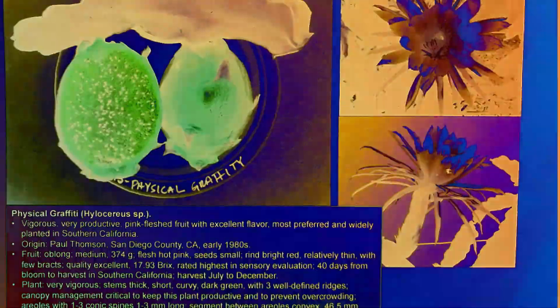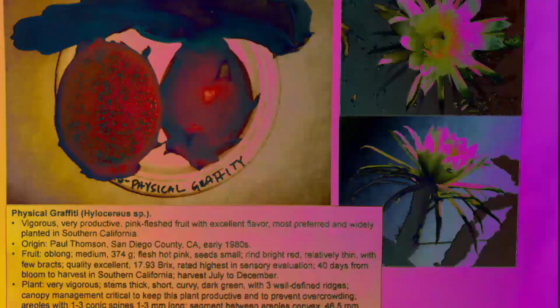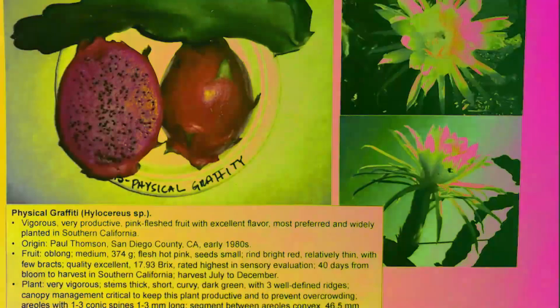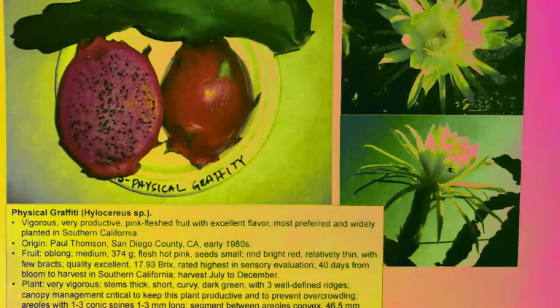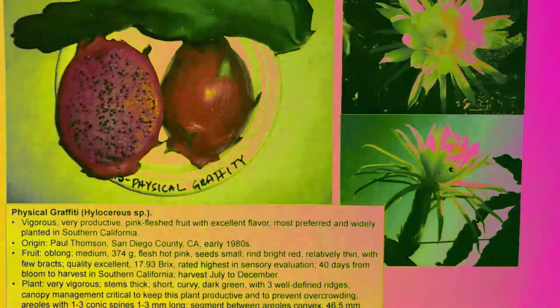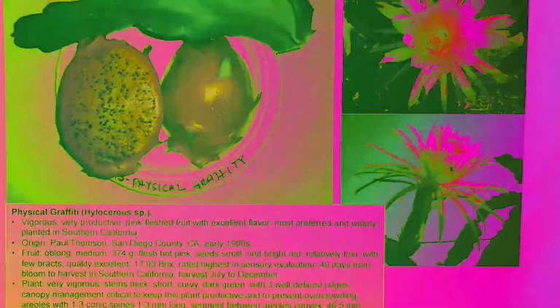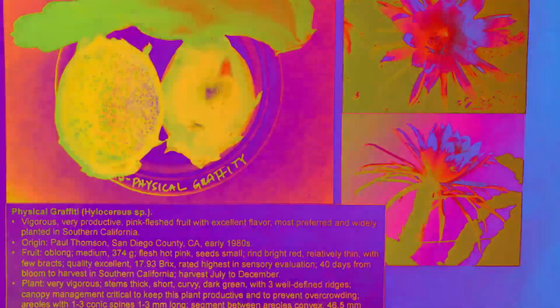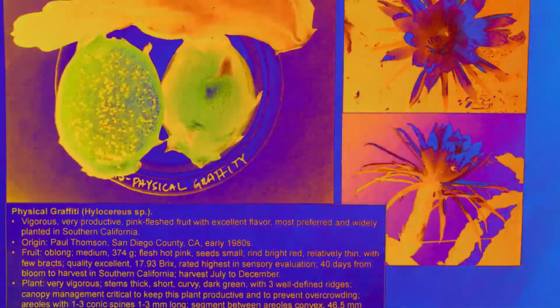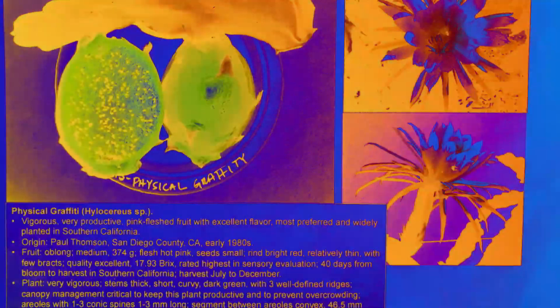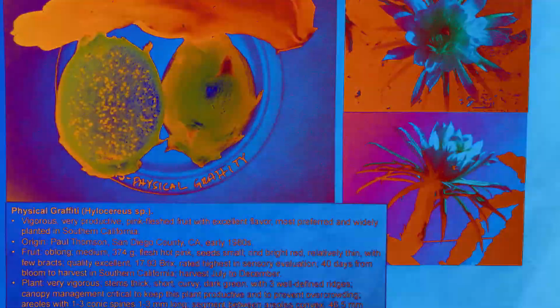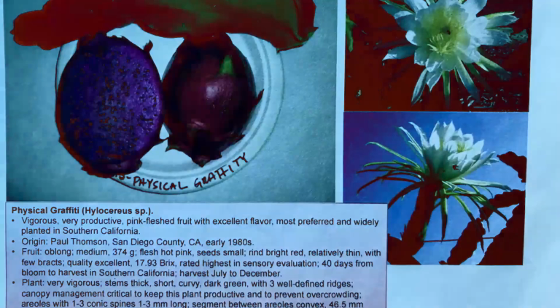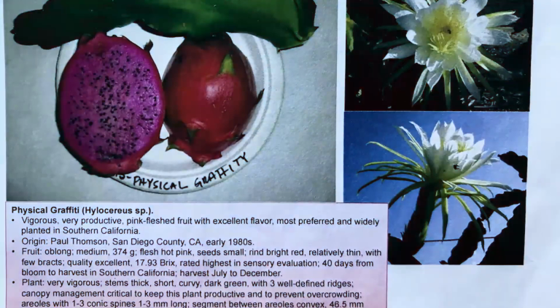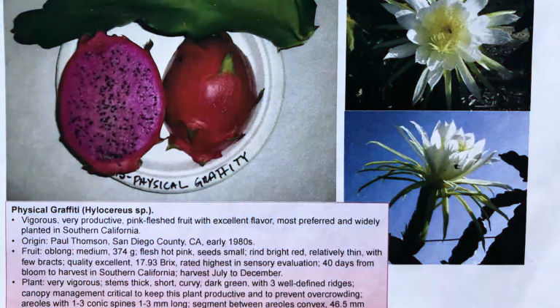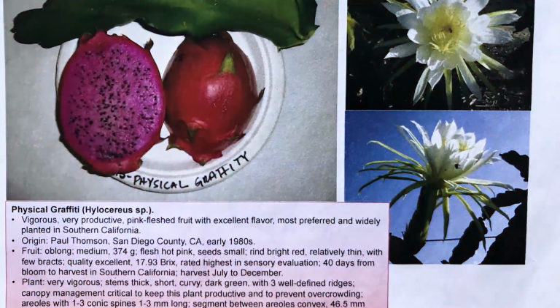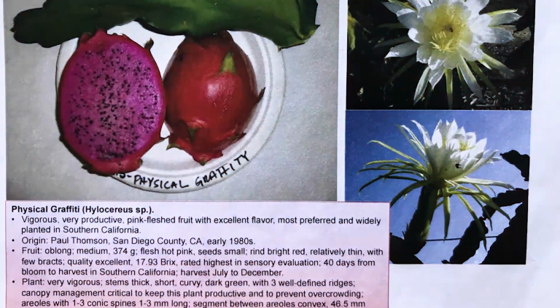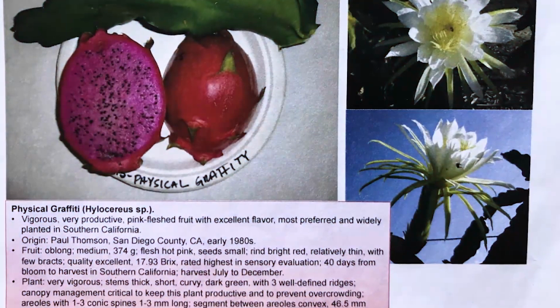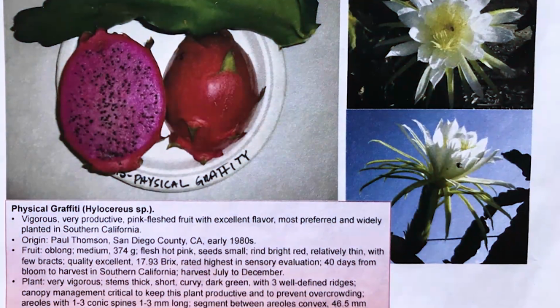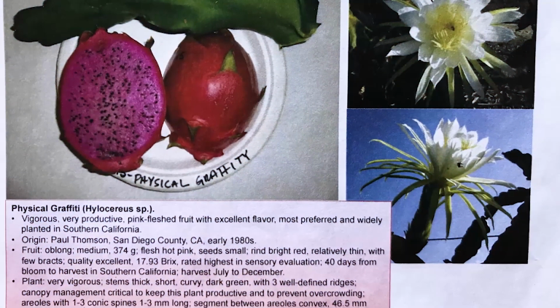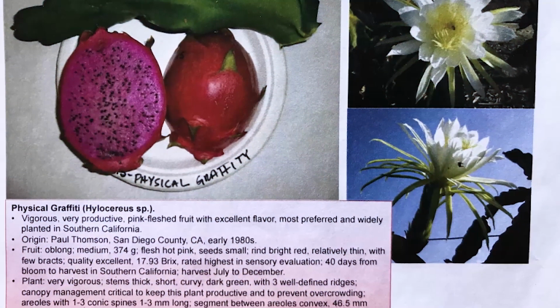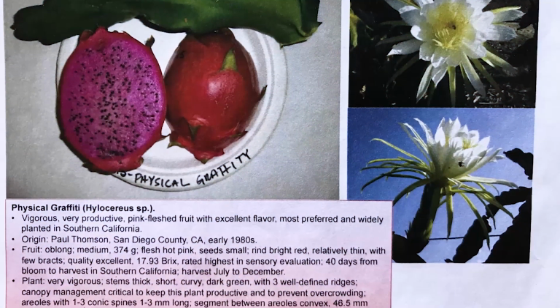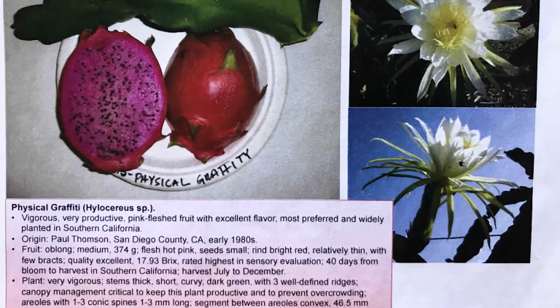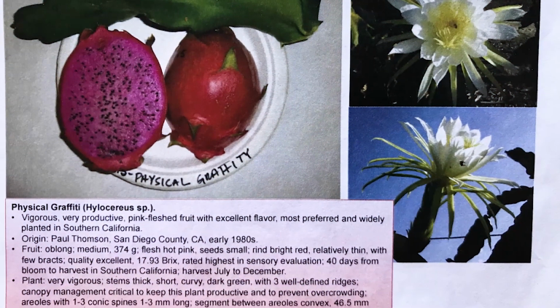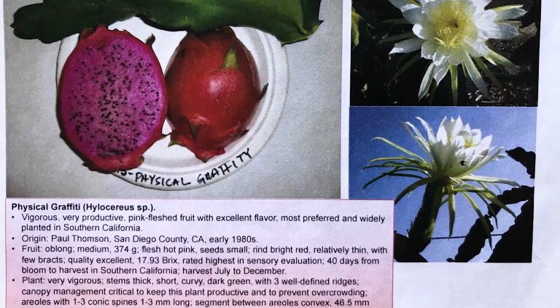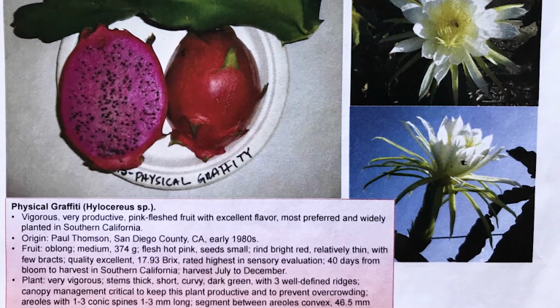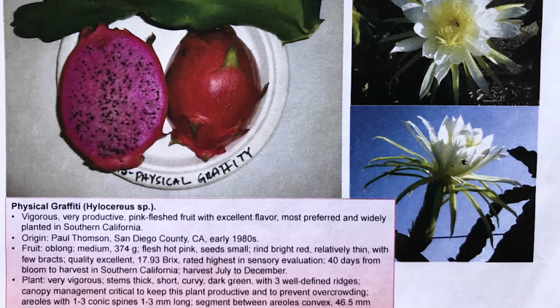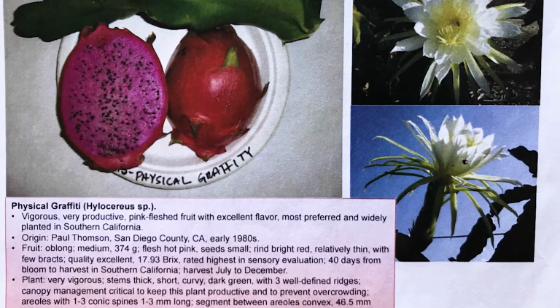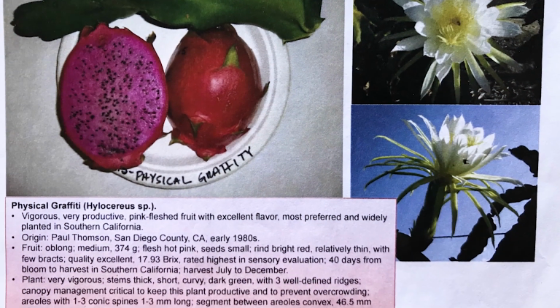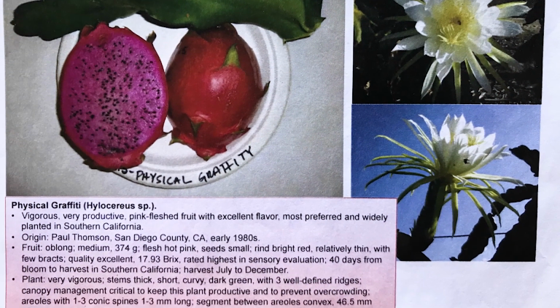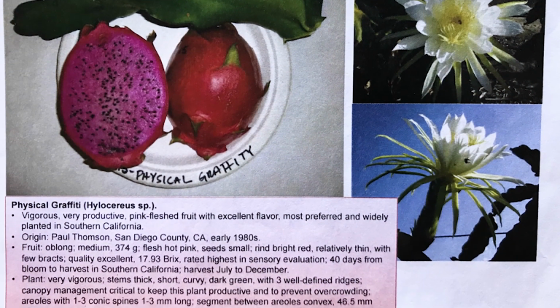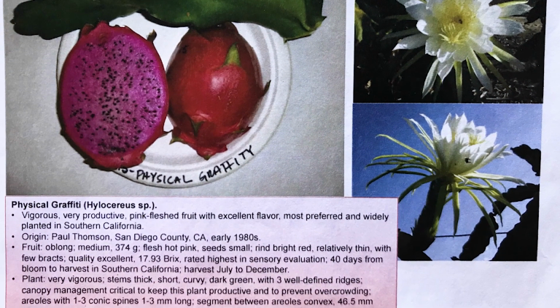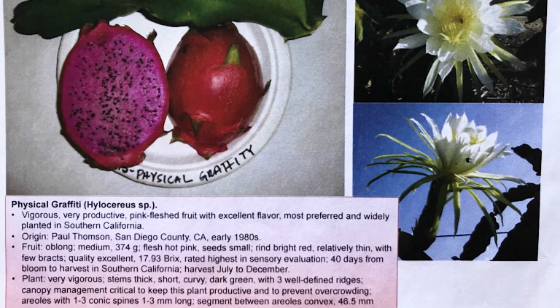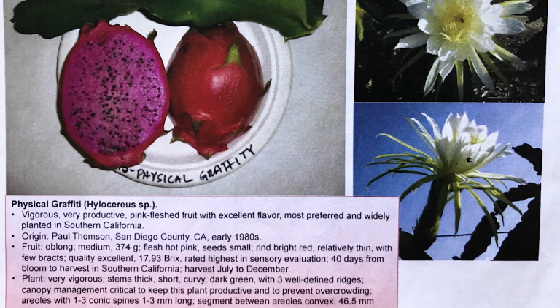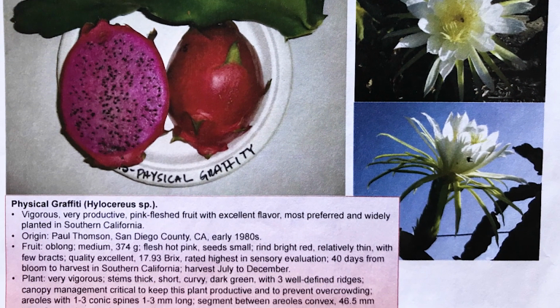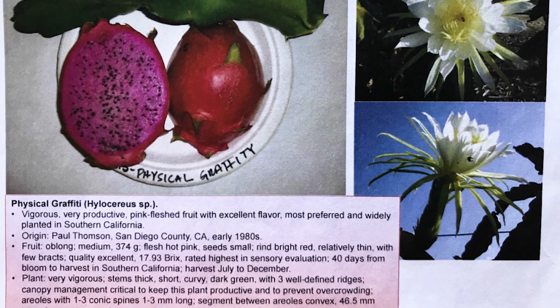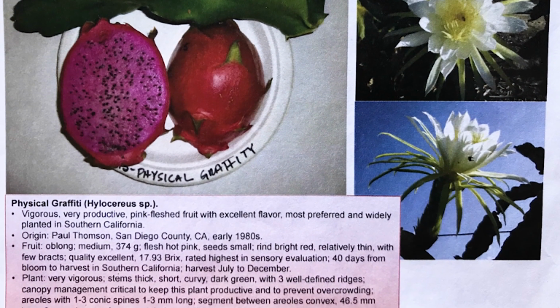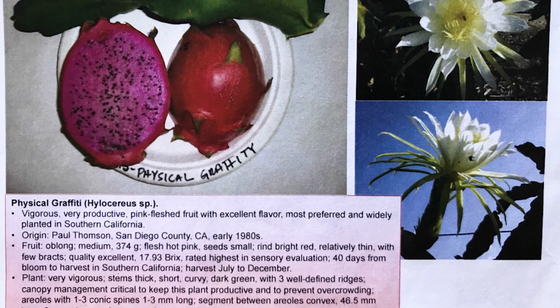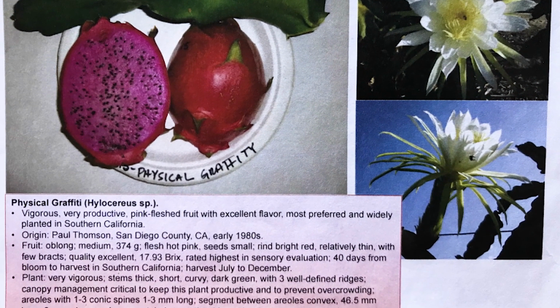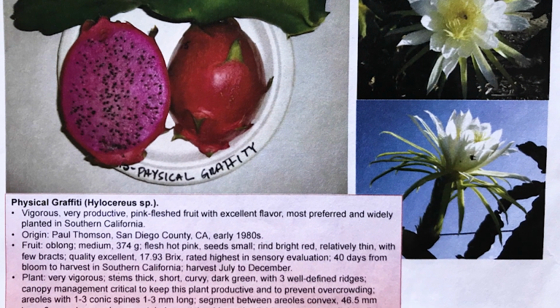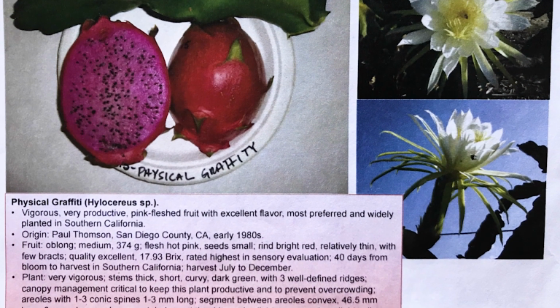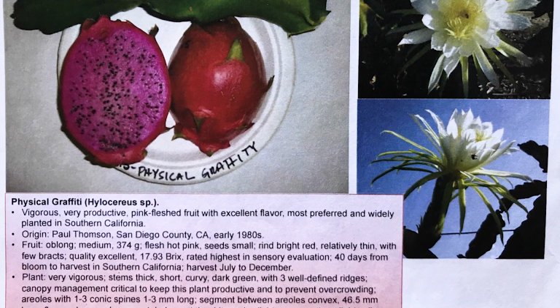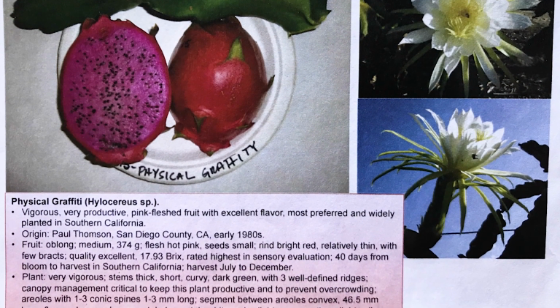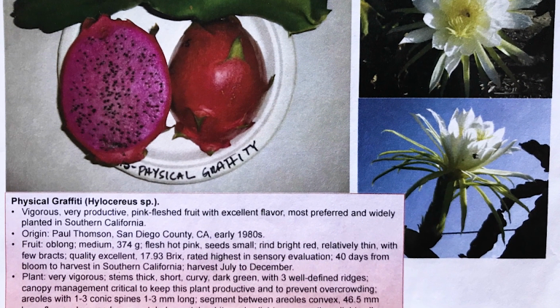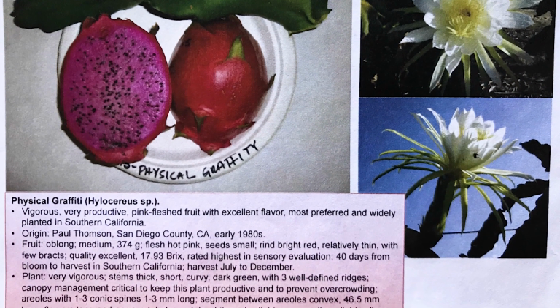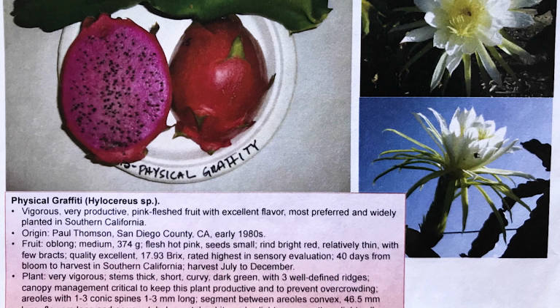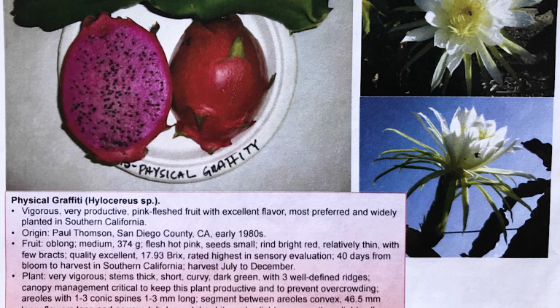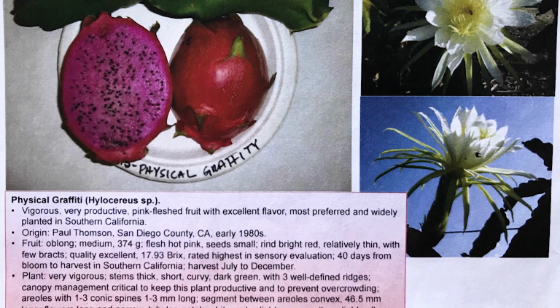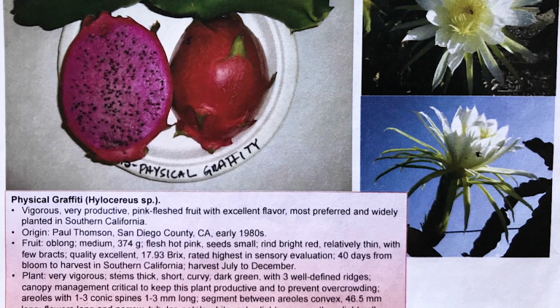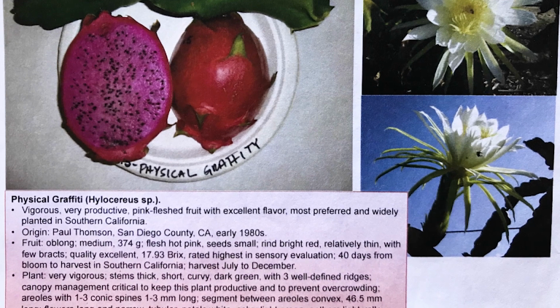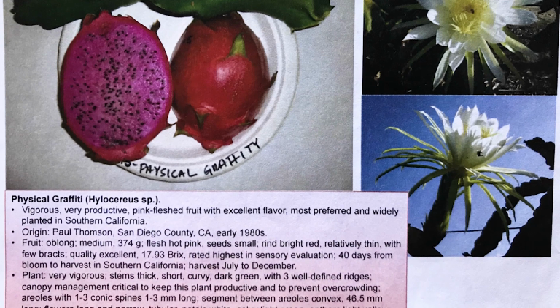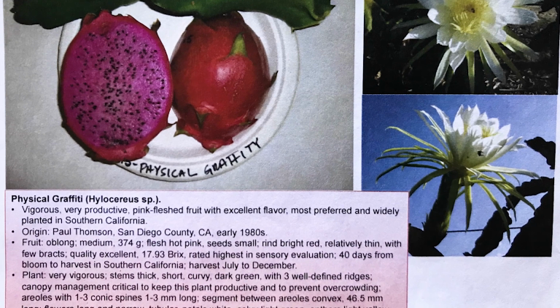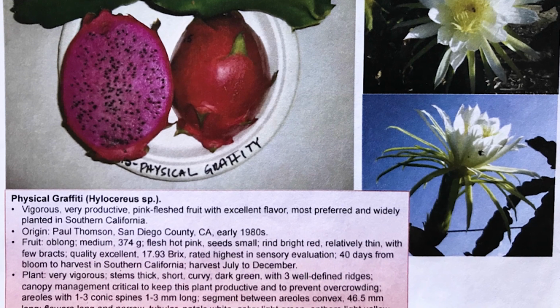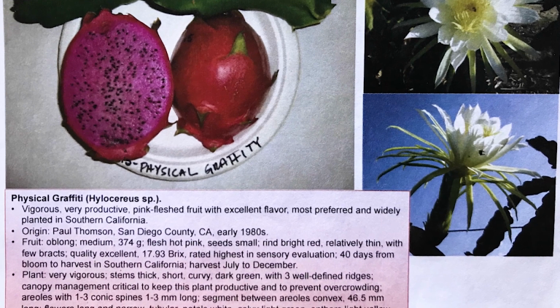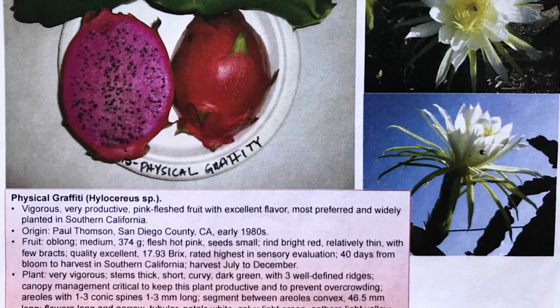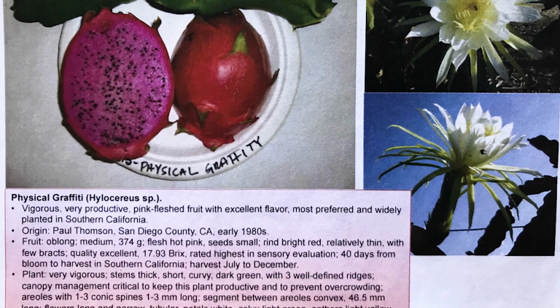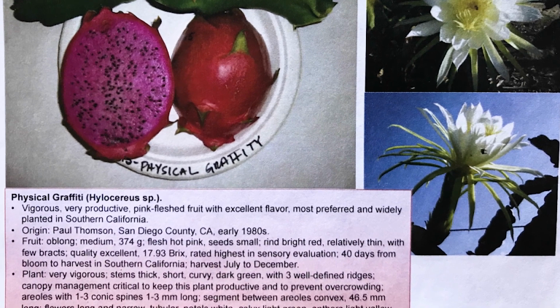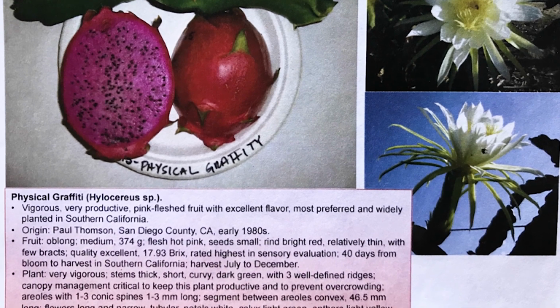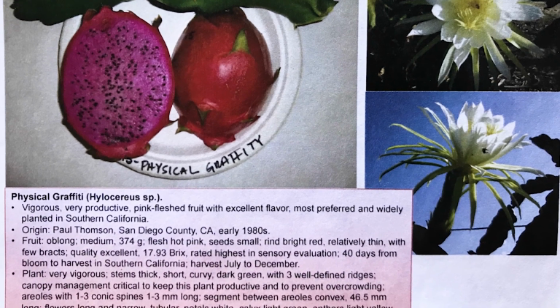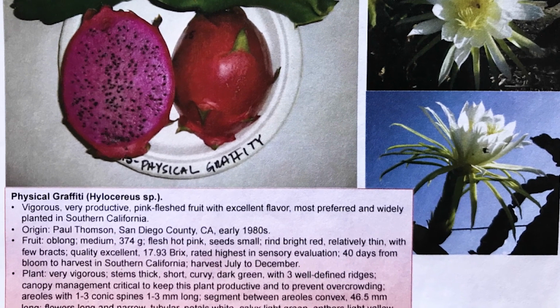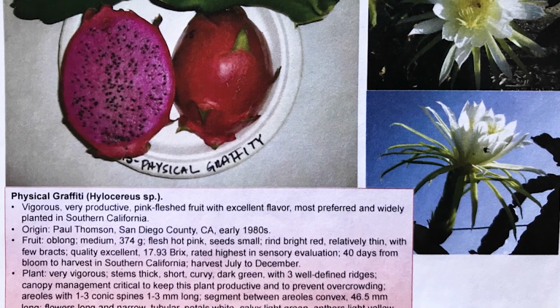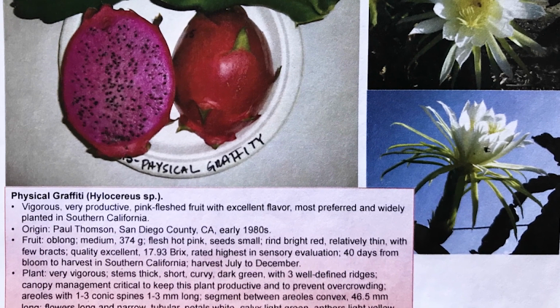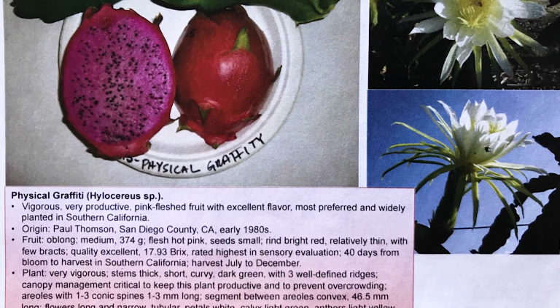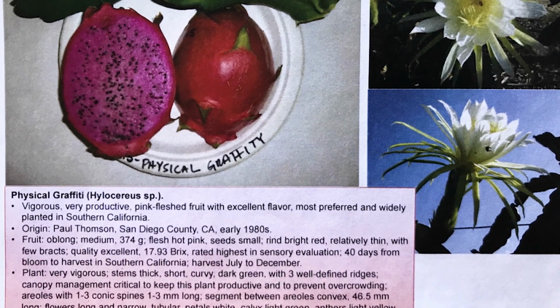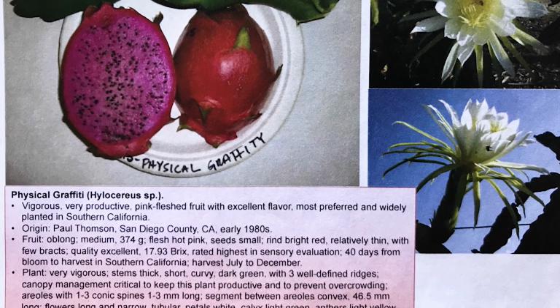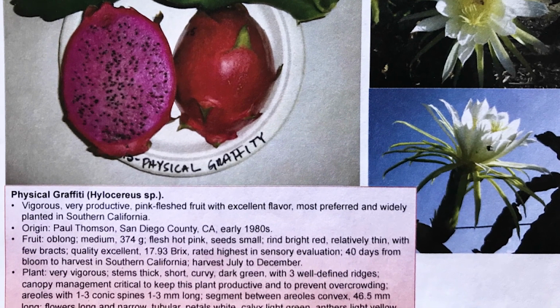Hey everybody, this is Paul, and you're looking at a photo I took at the Pattaya Festival on 1S, Physical Graffiti.